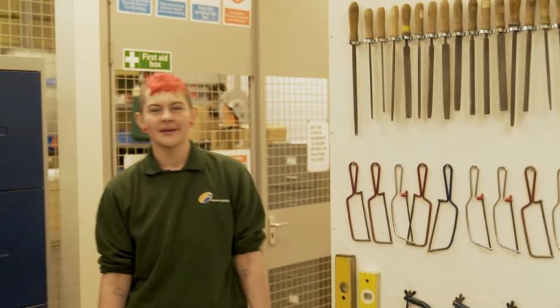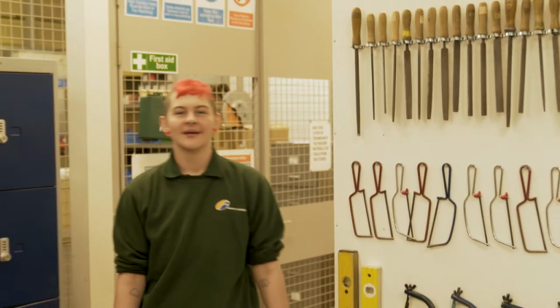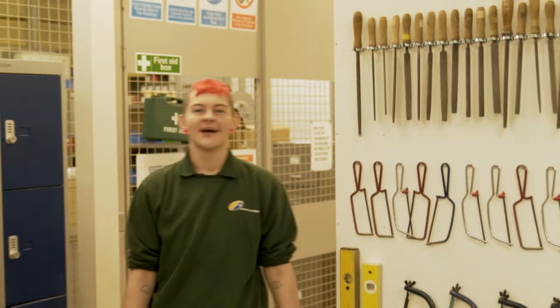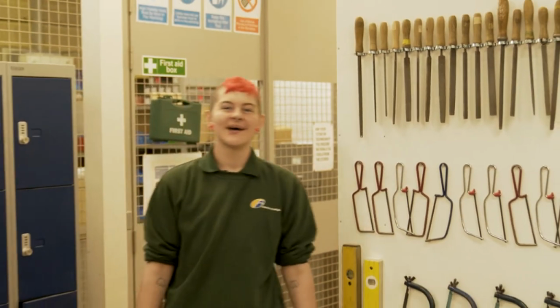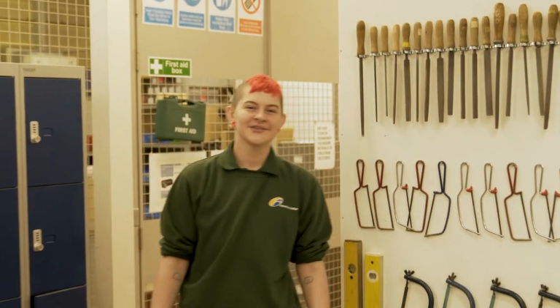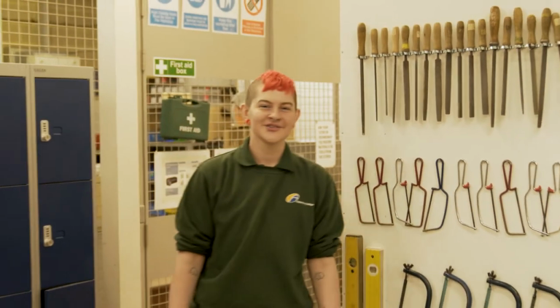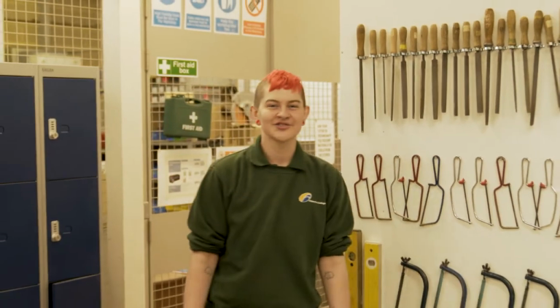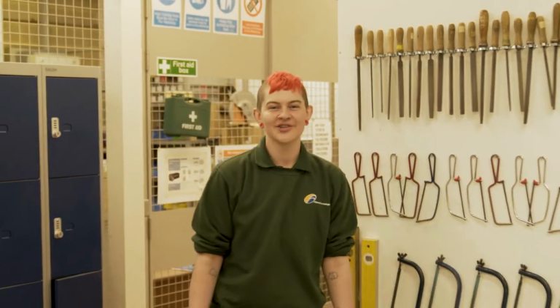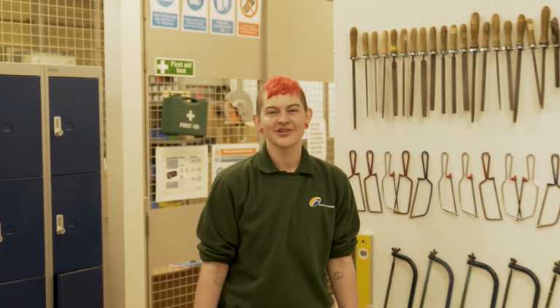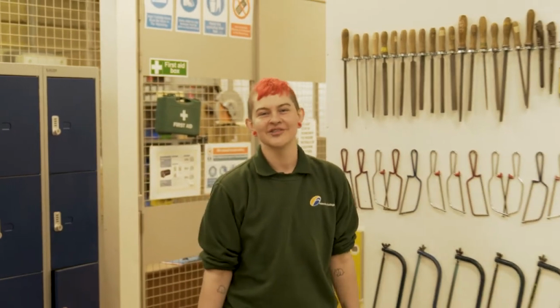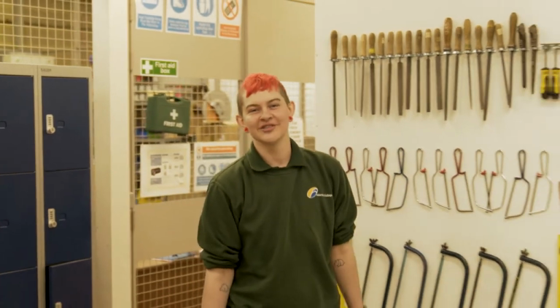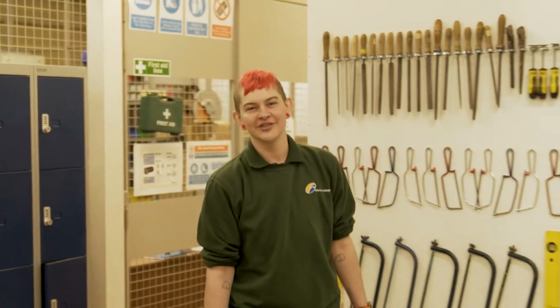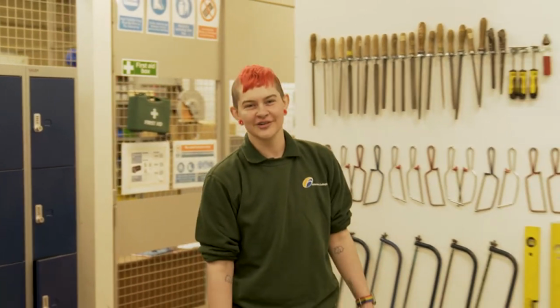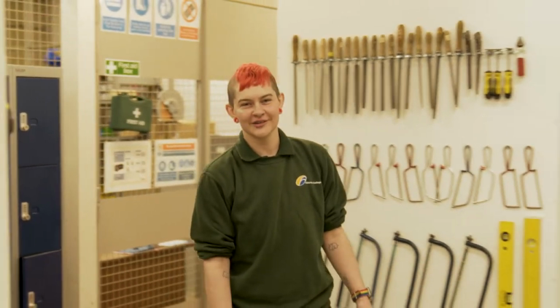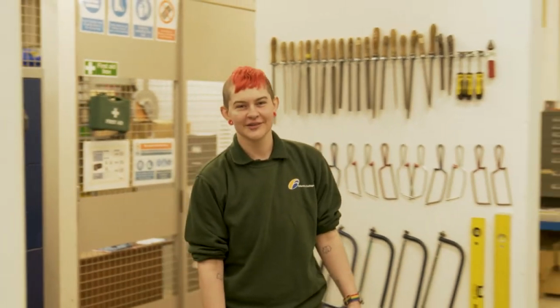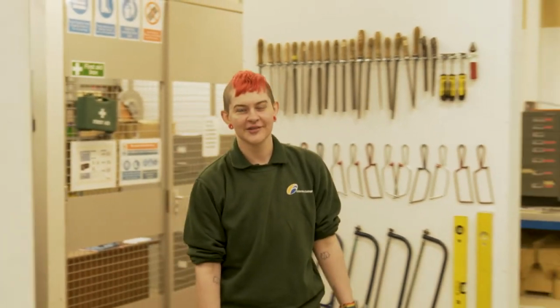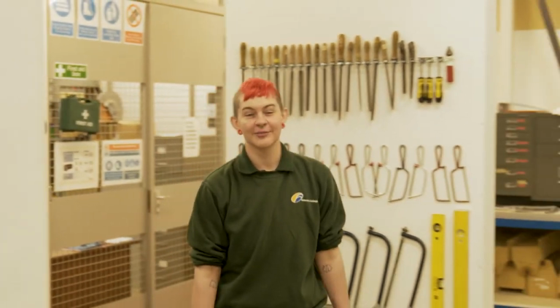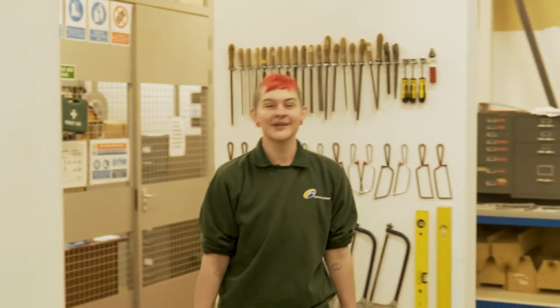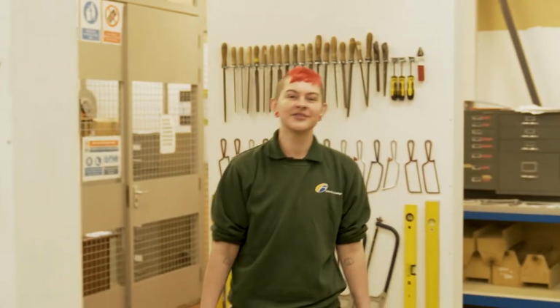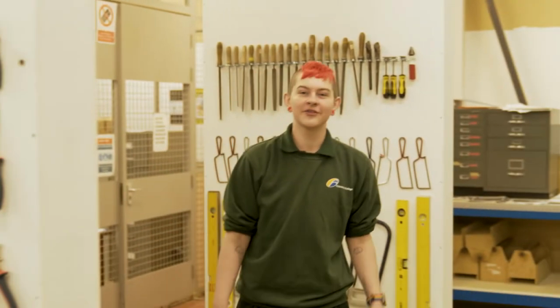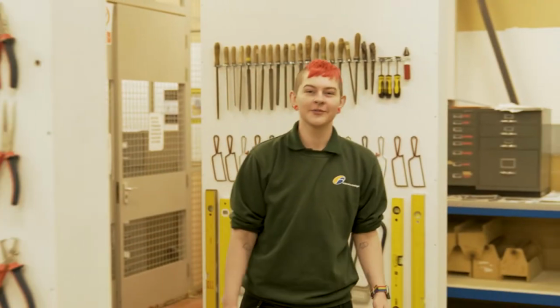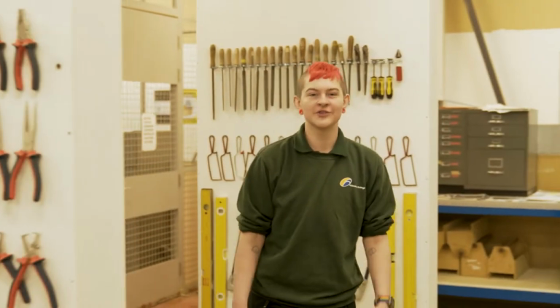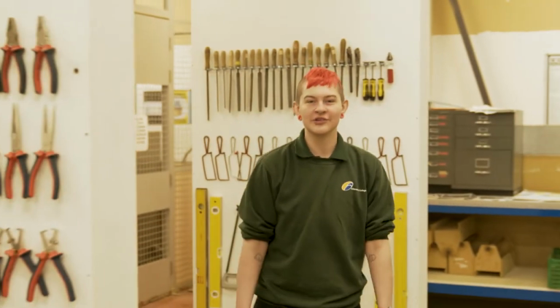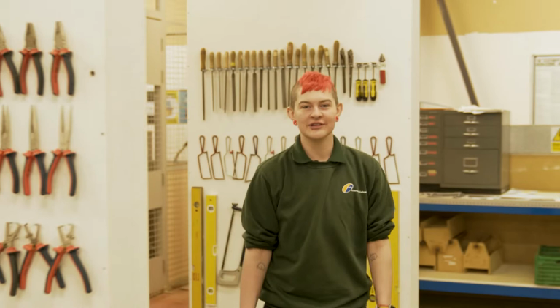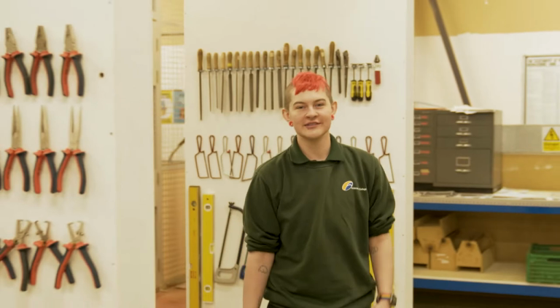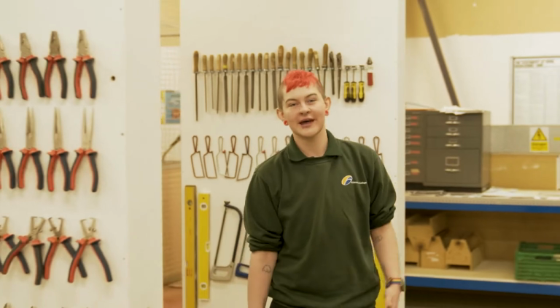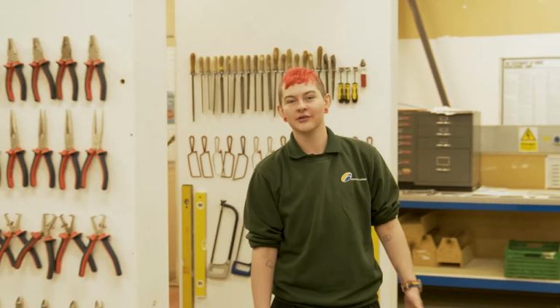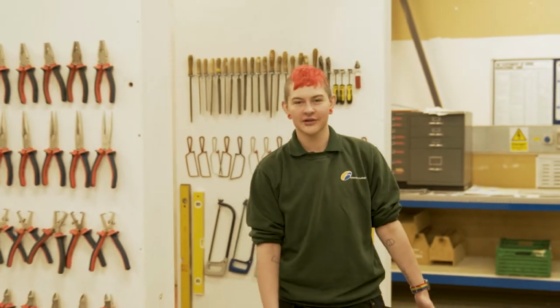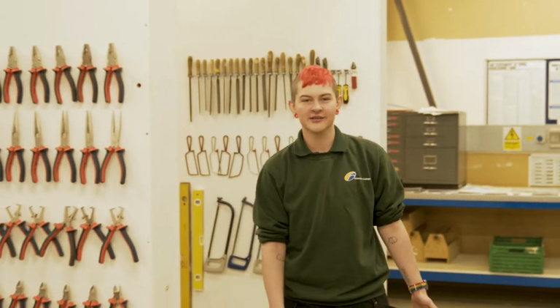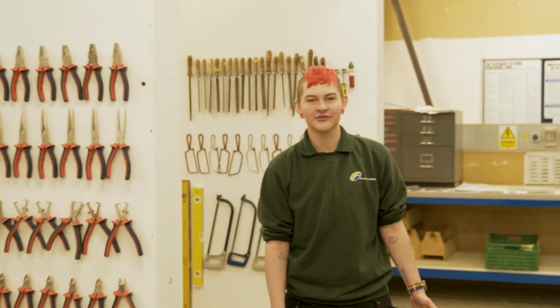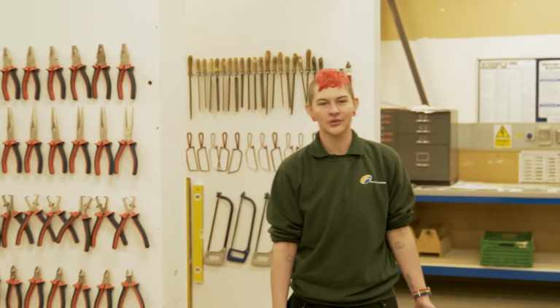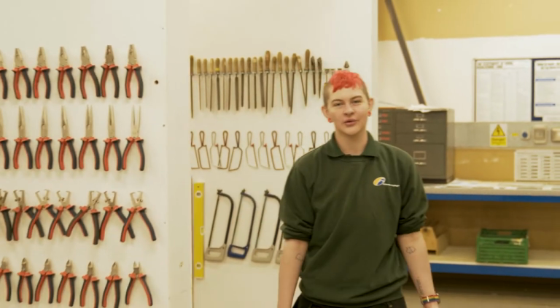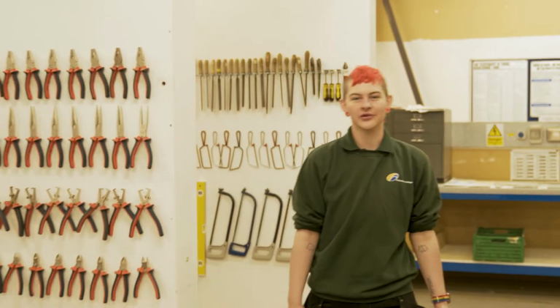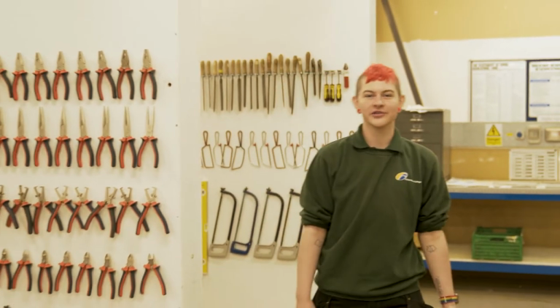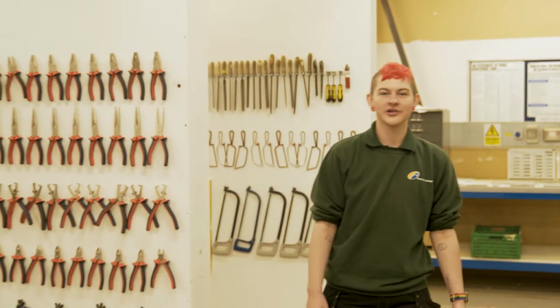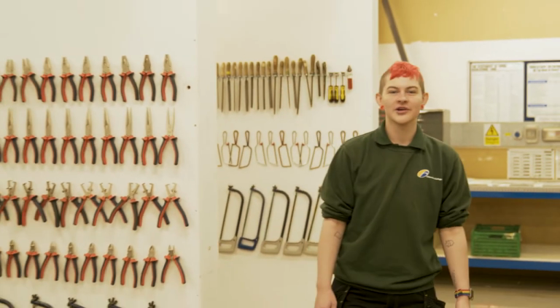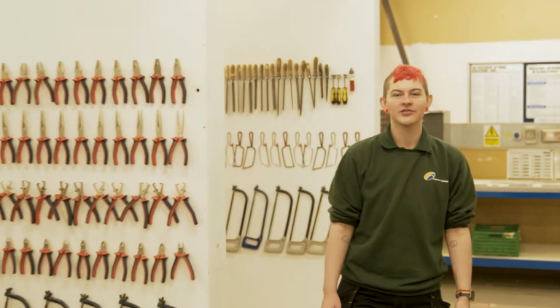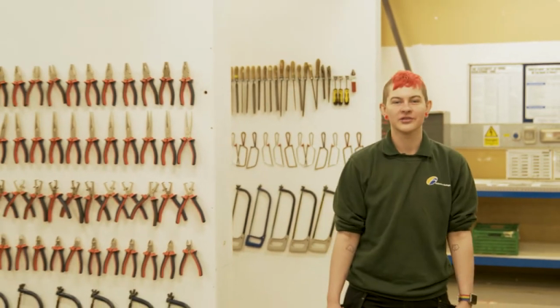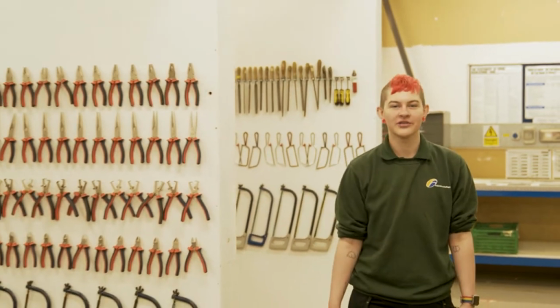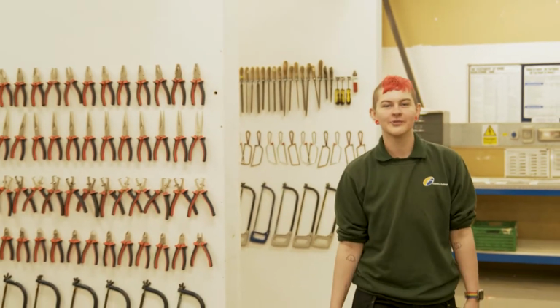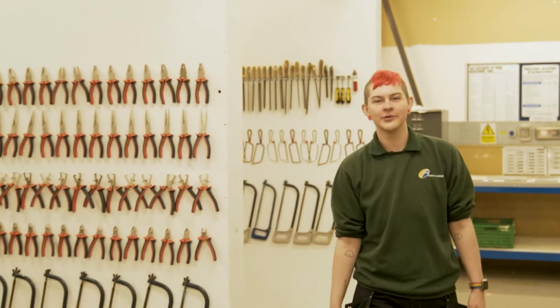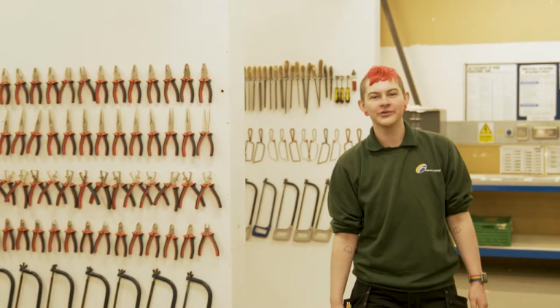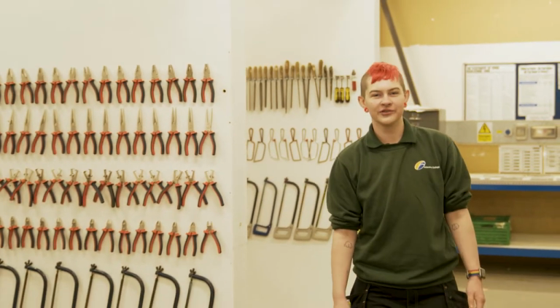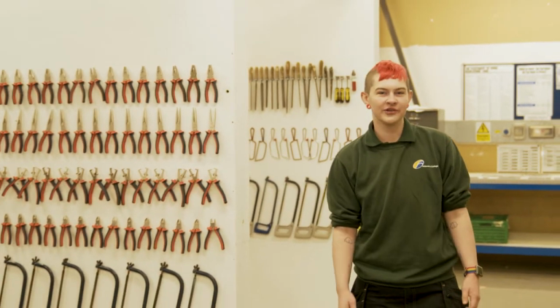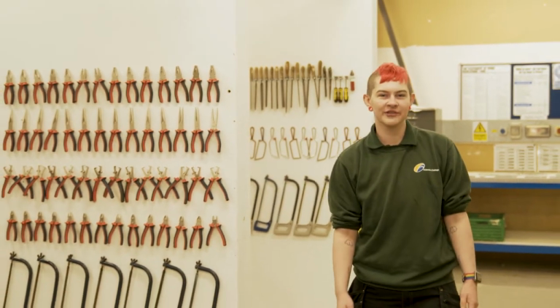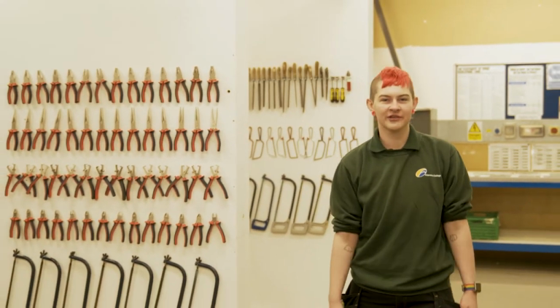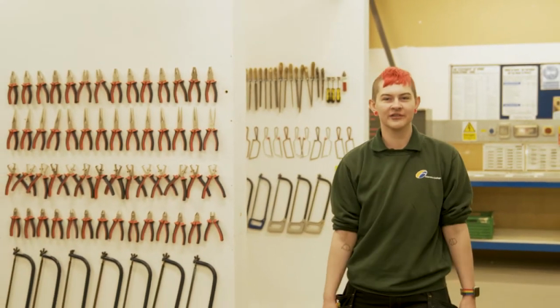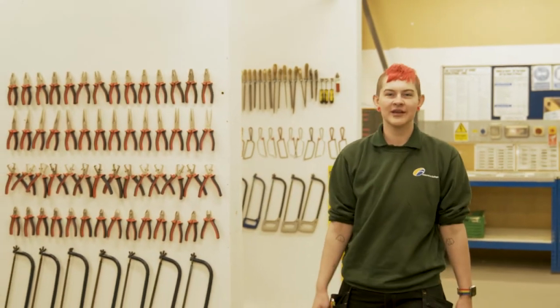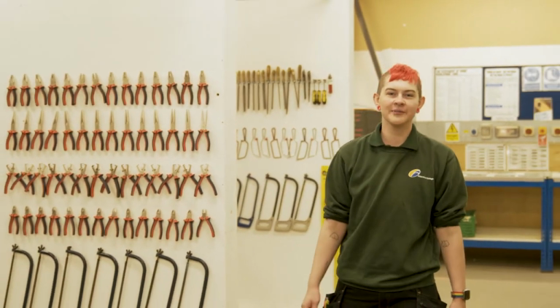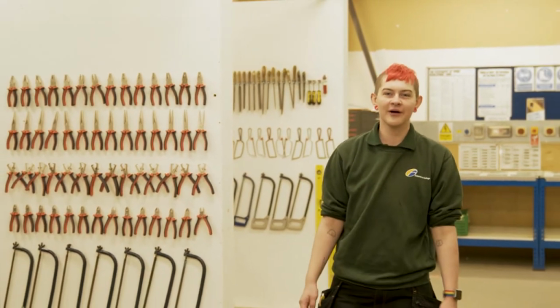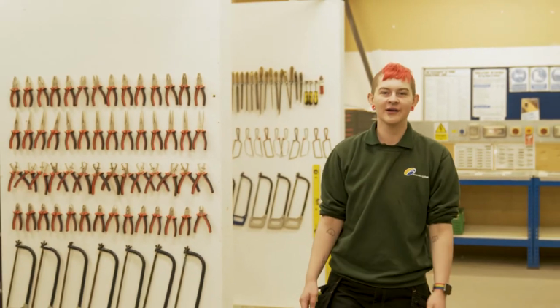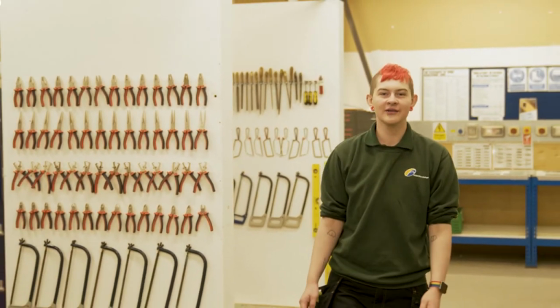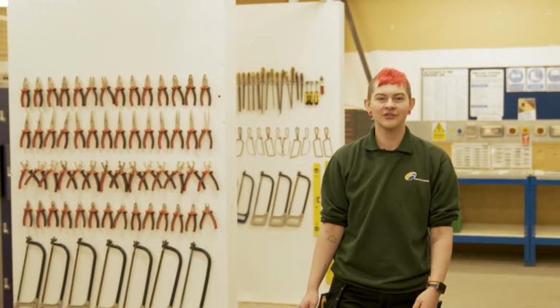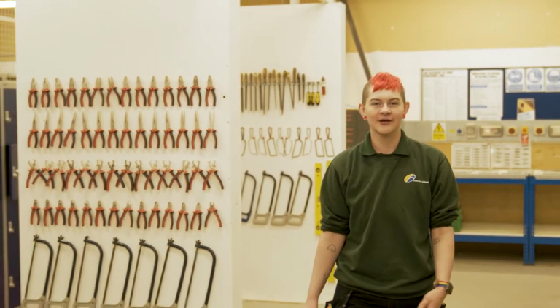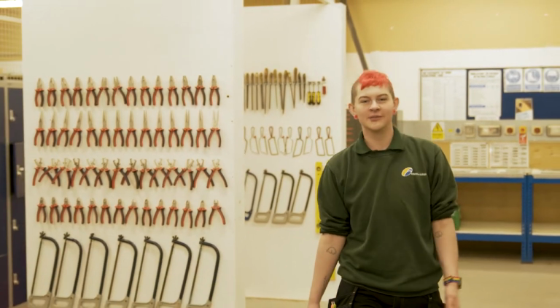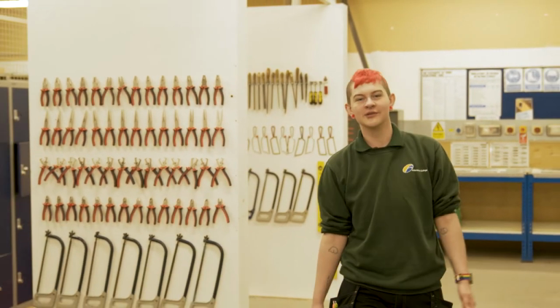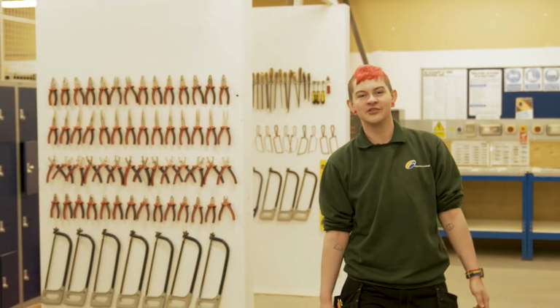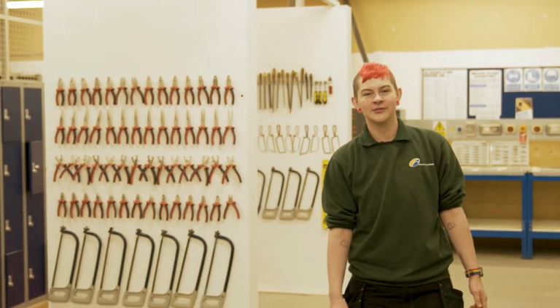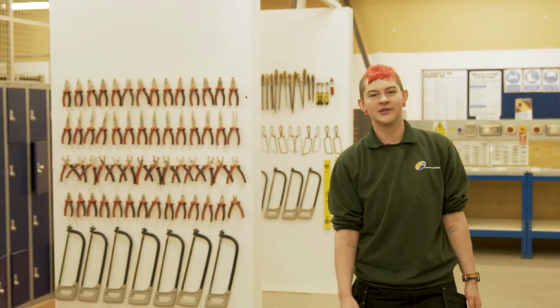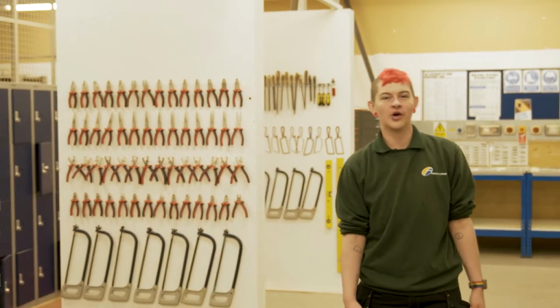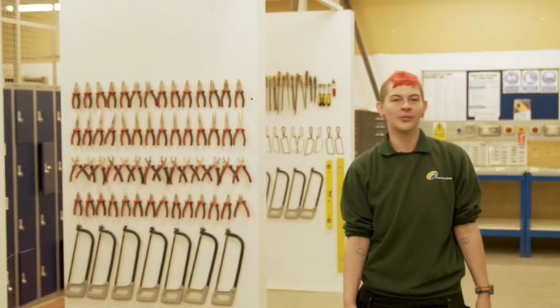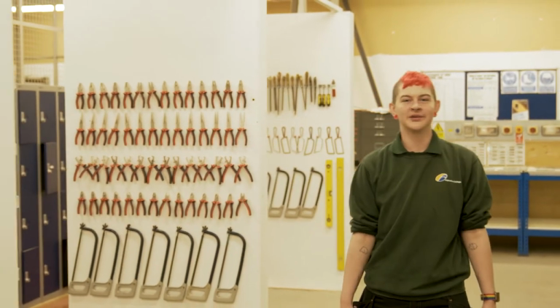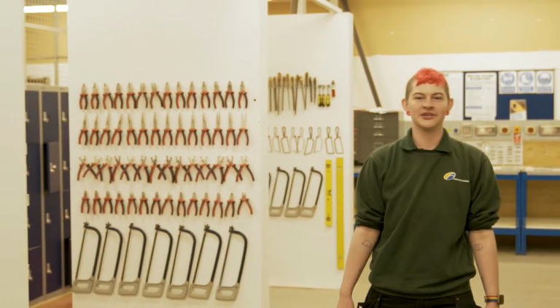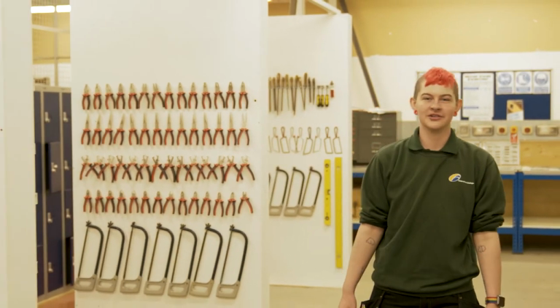As a construction student, there are plenty of opportunities outside of your course. For example, students can take part in championships and competitions.